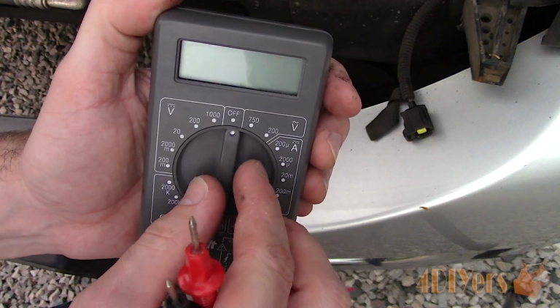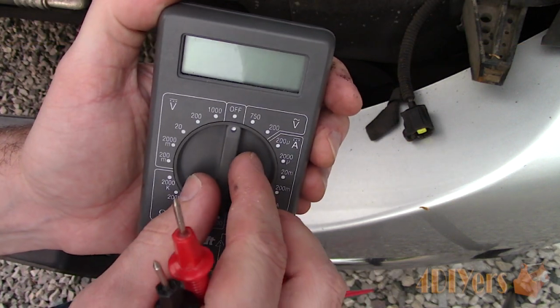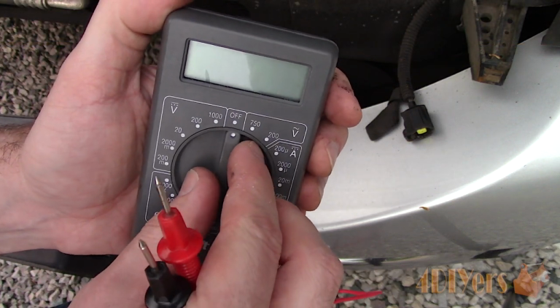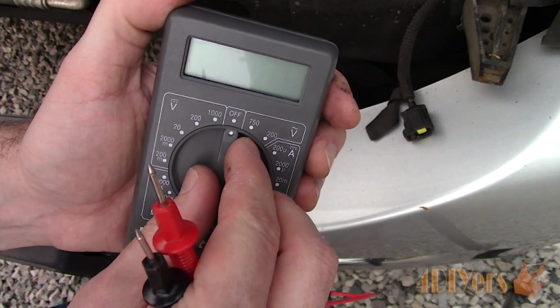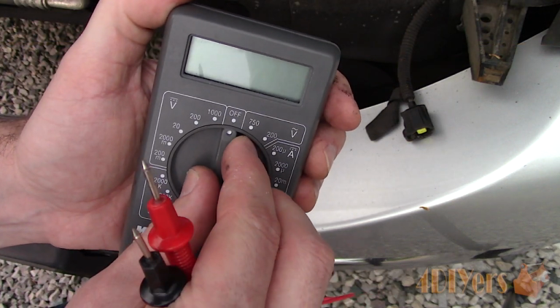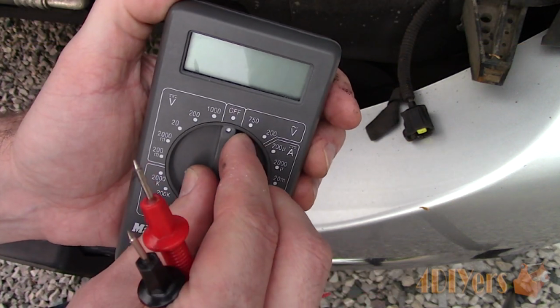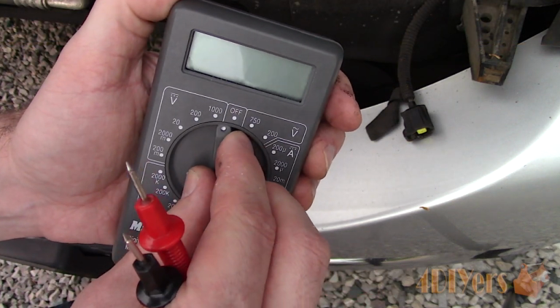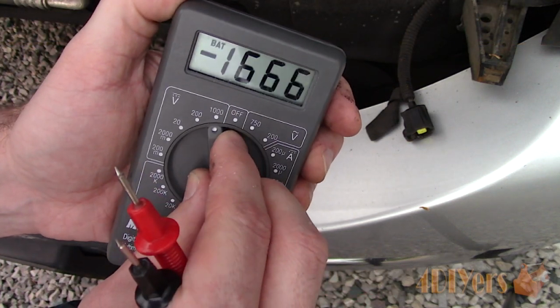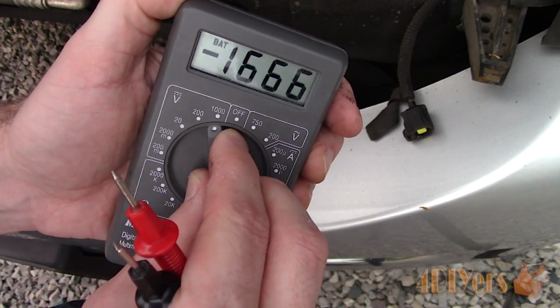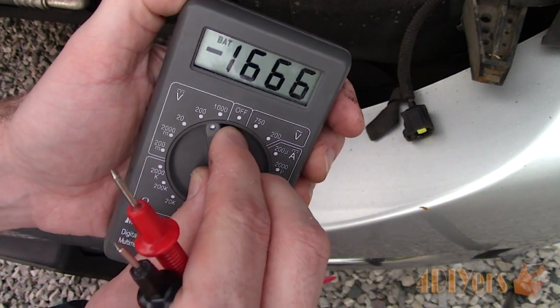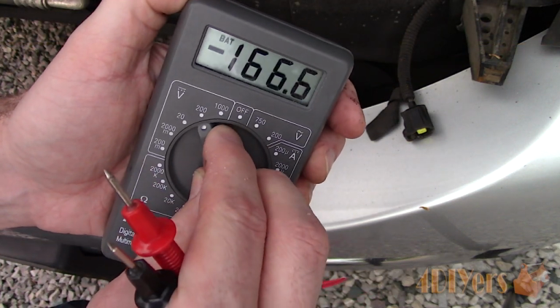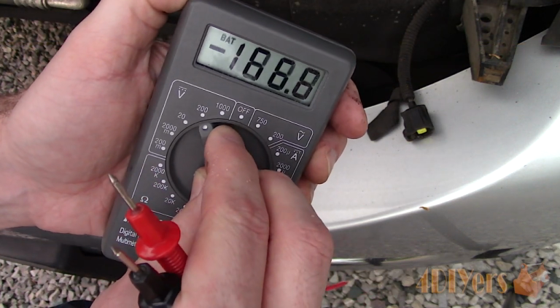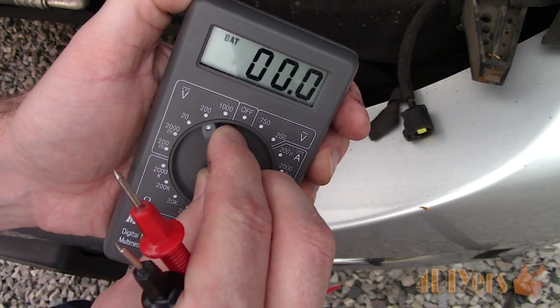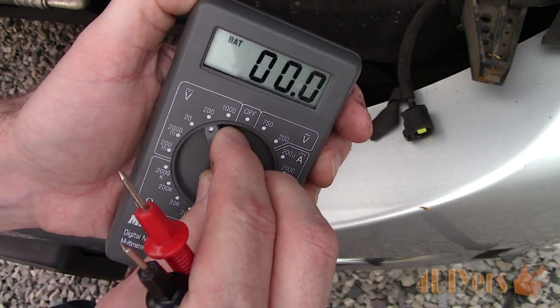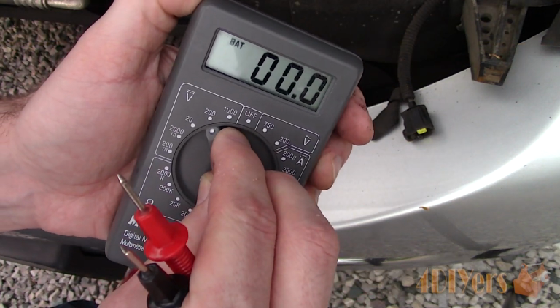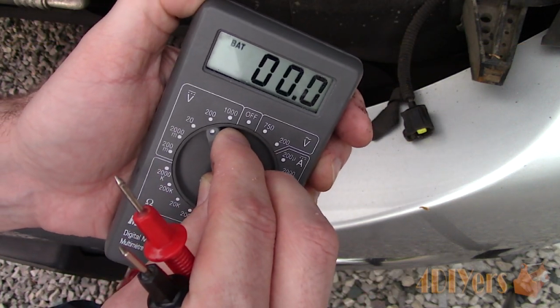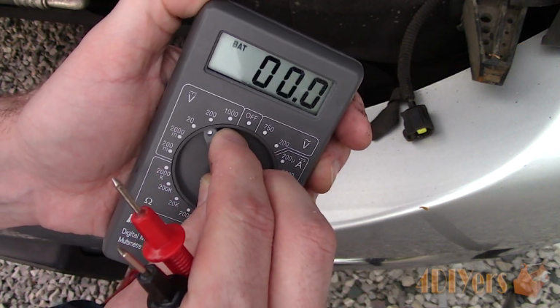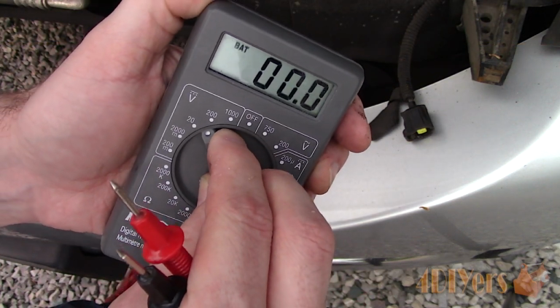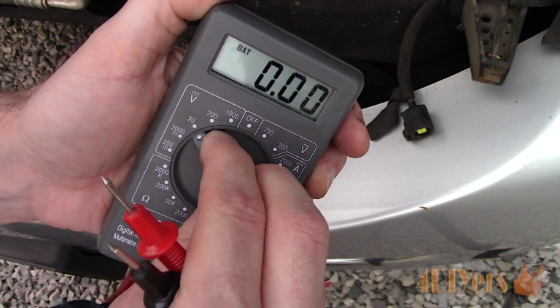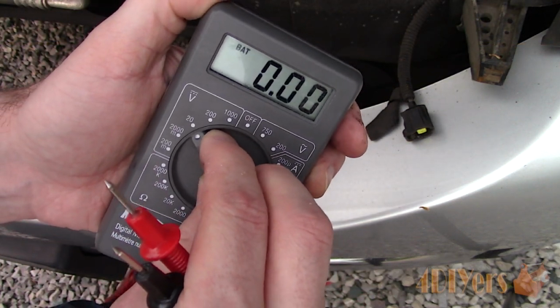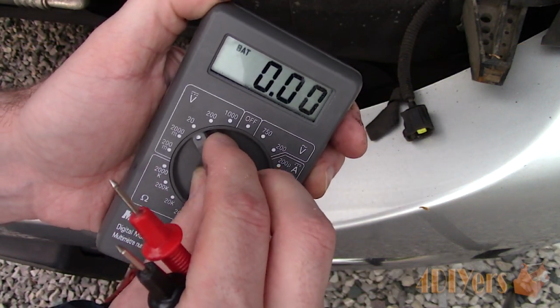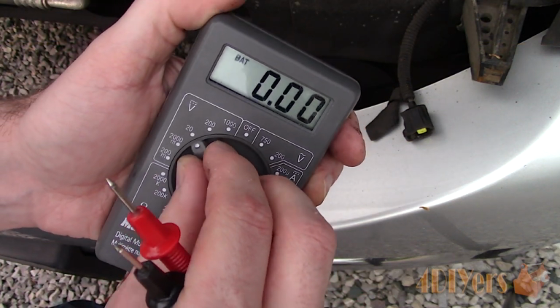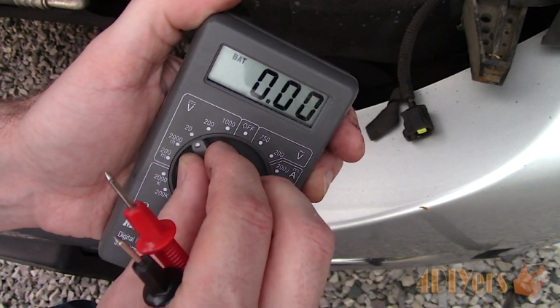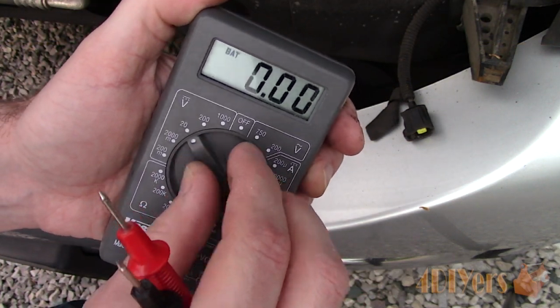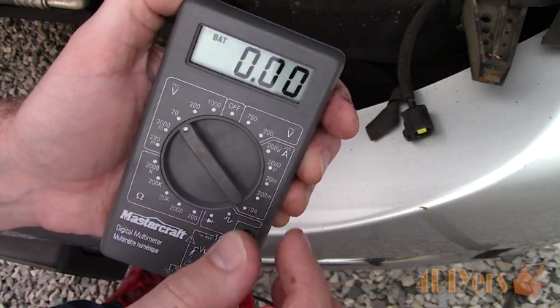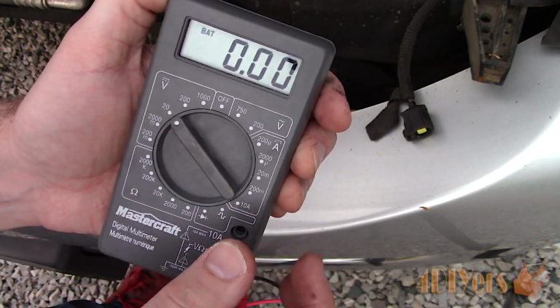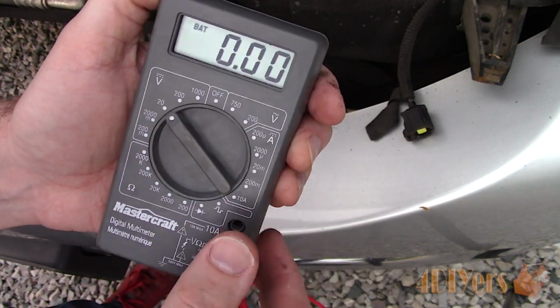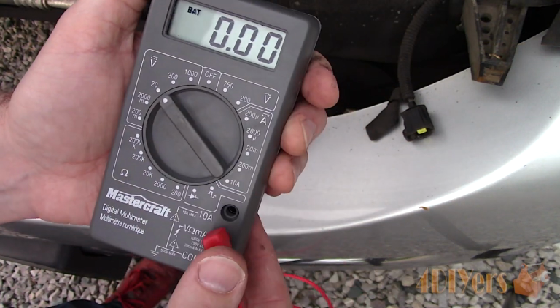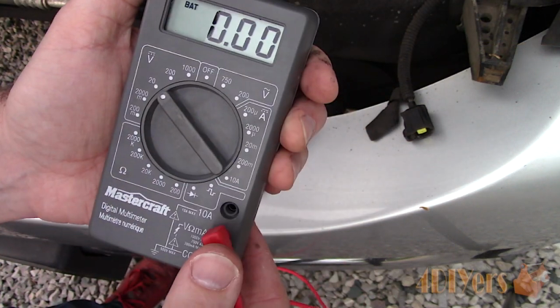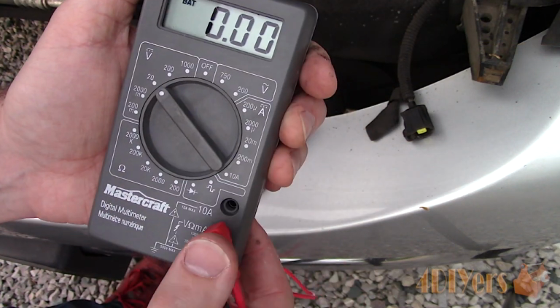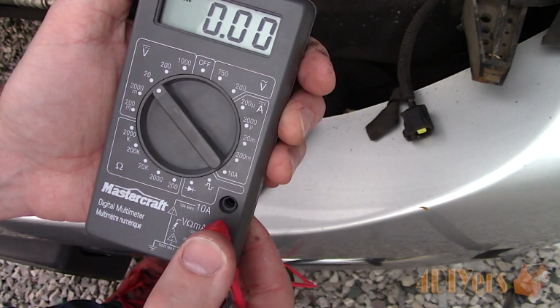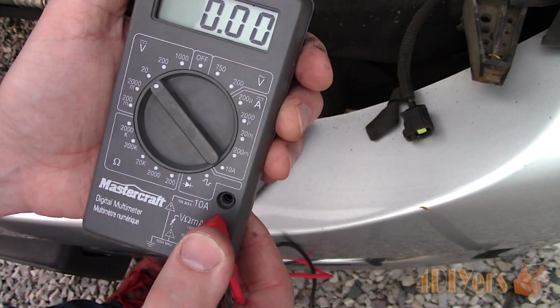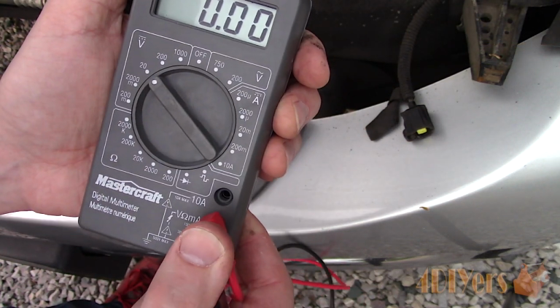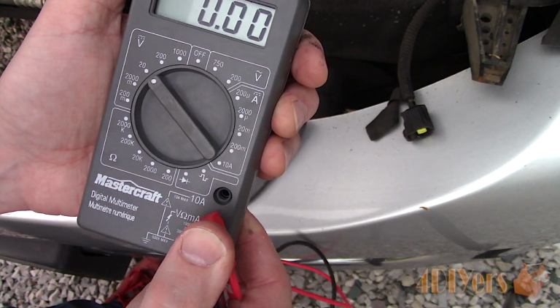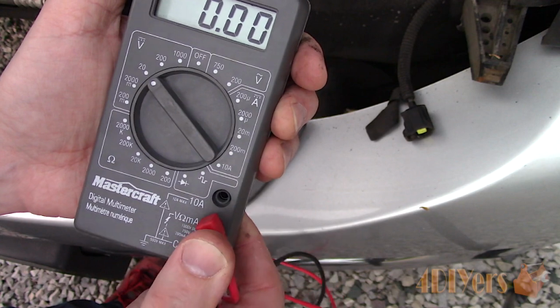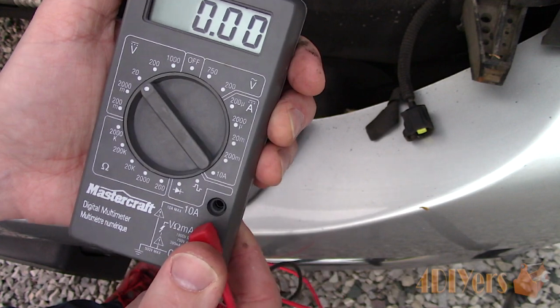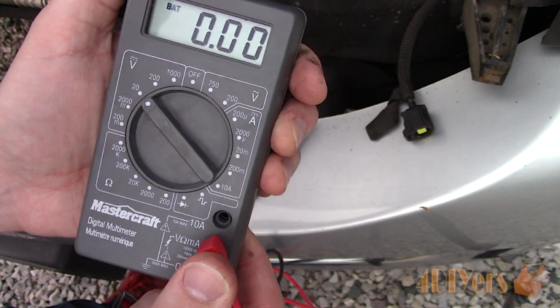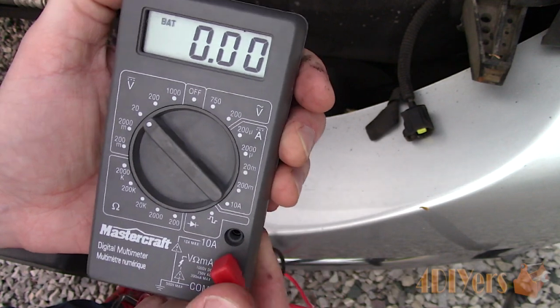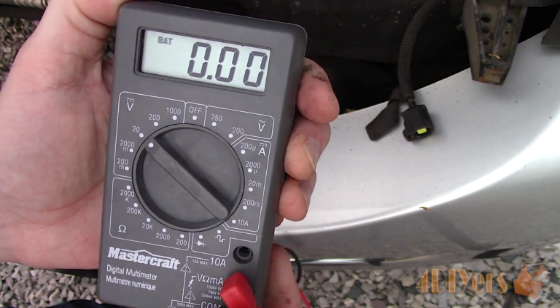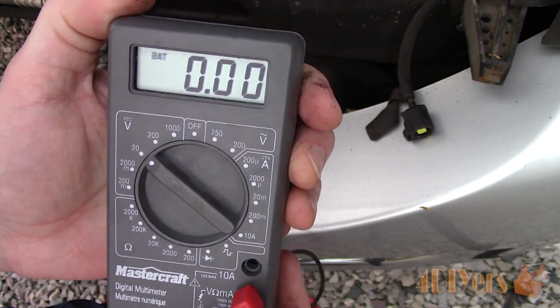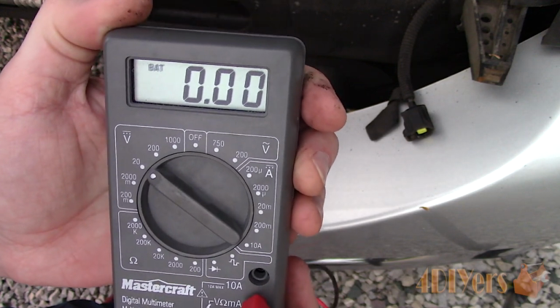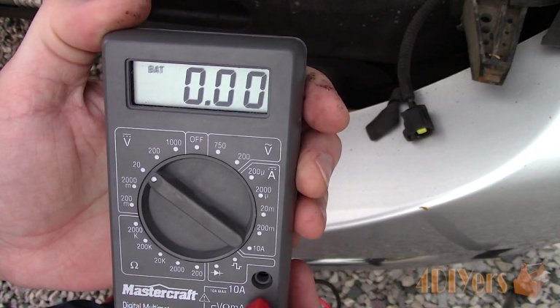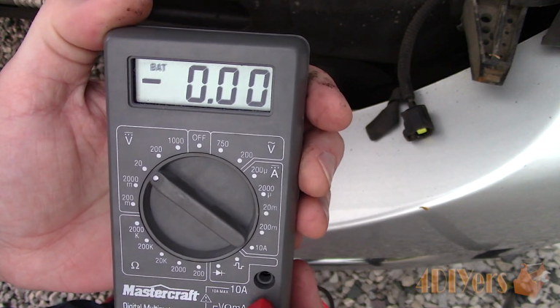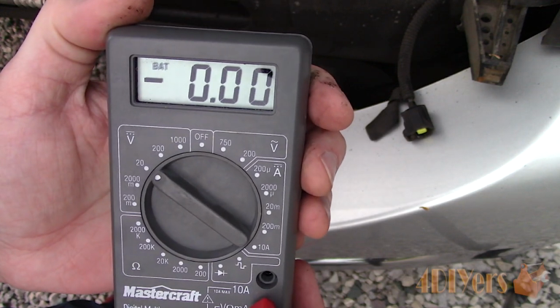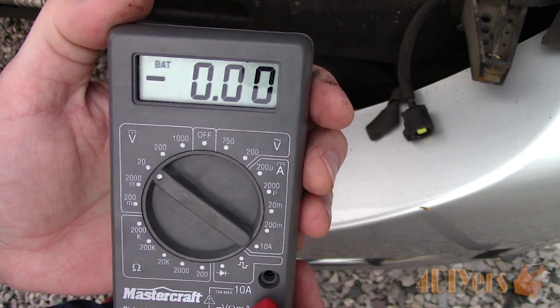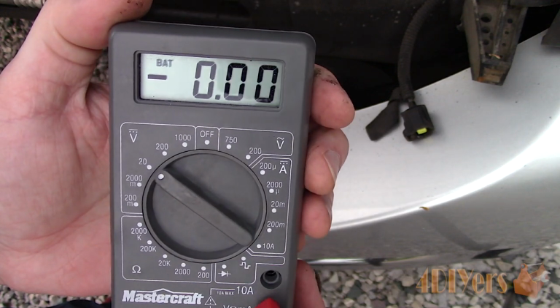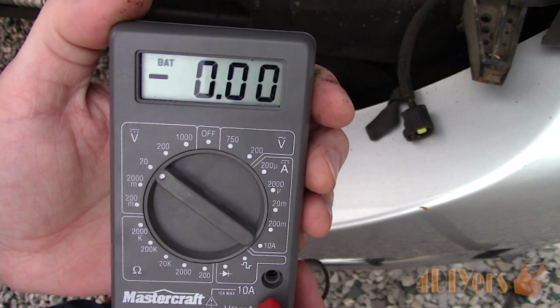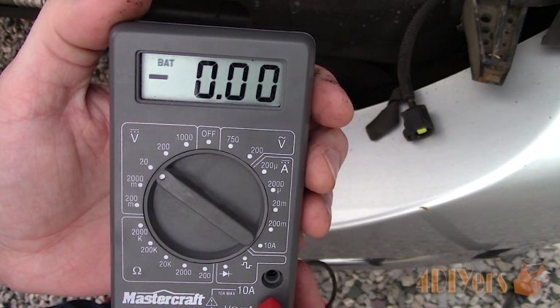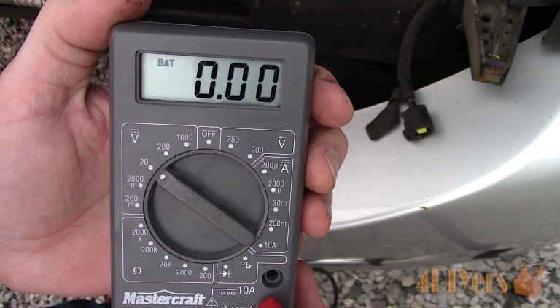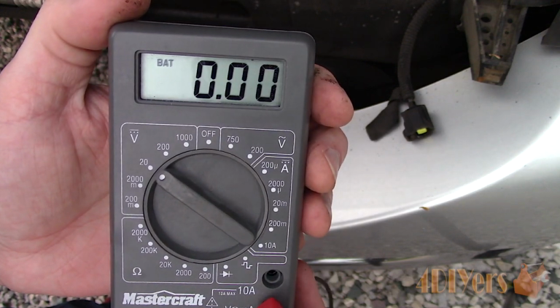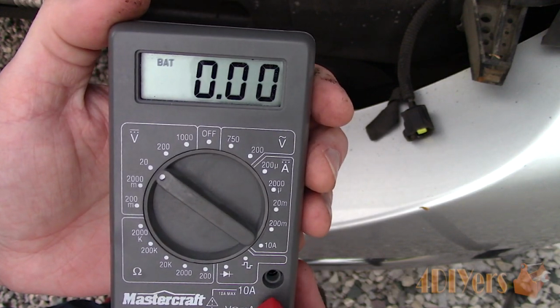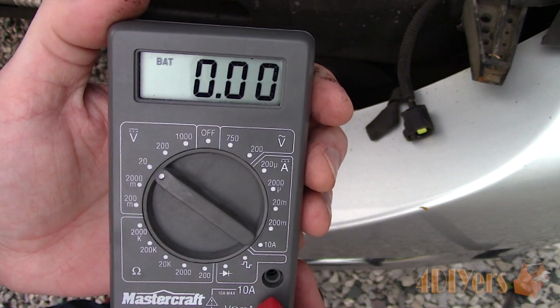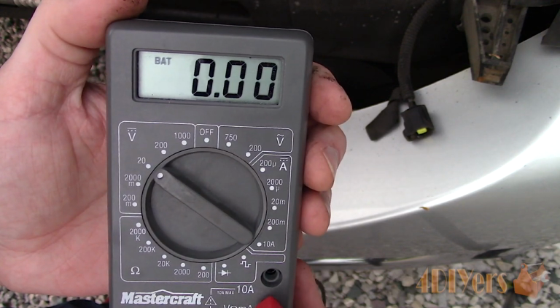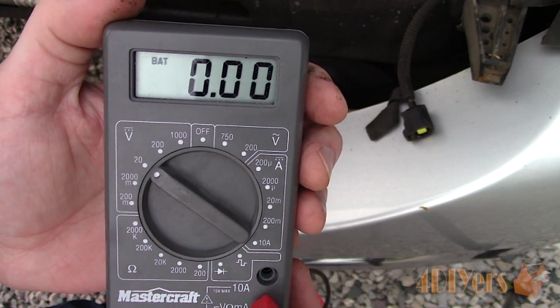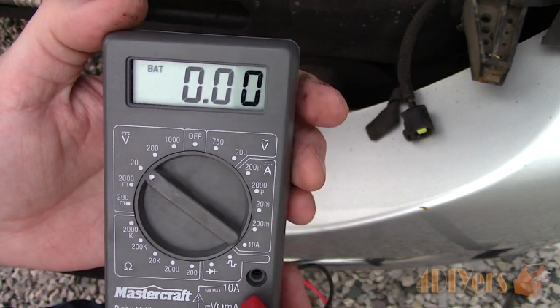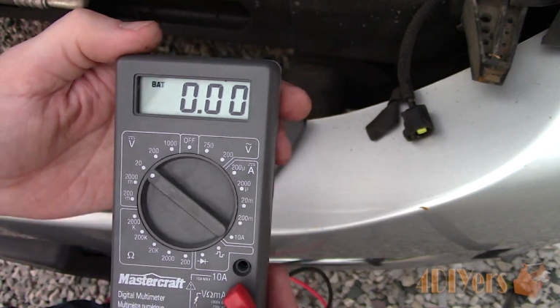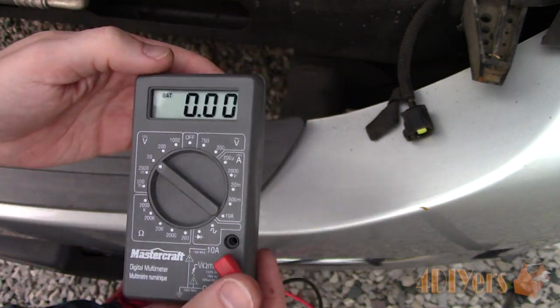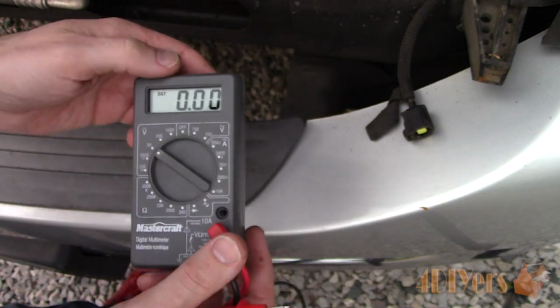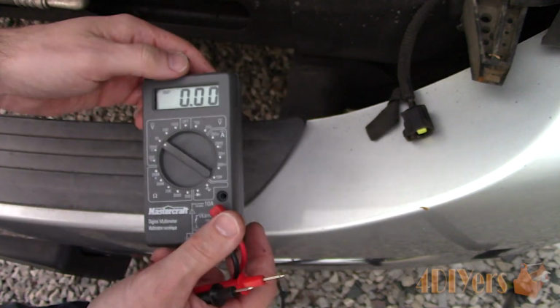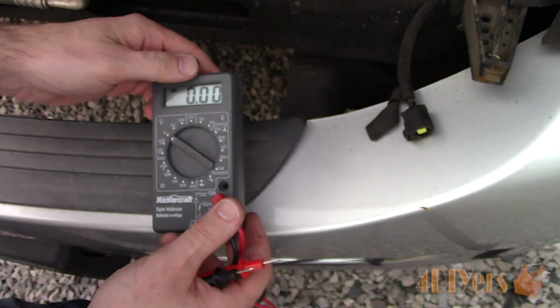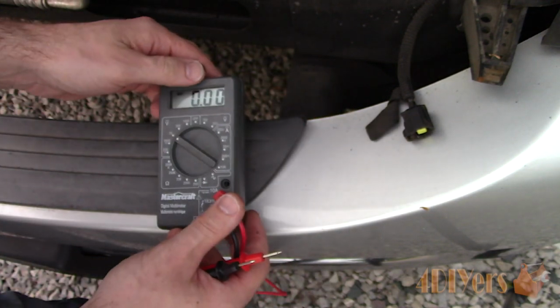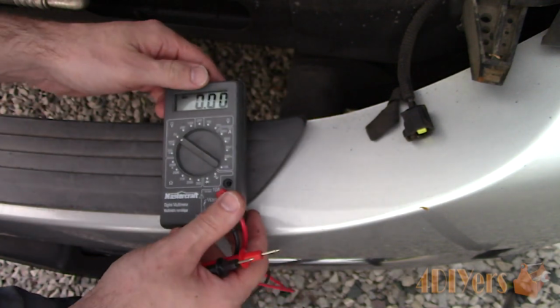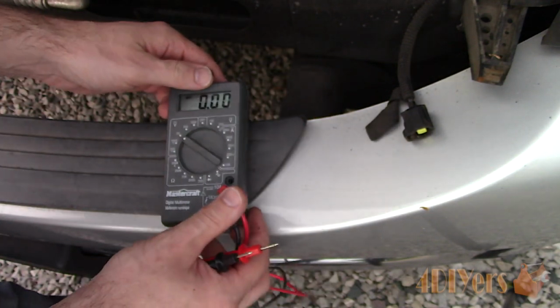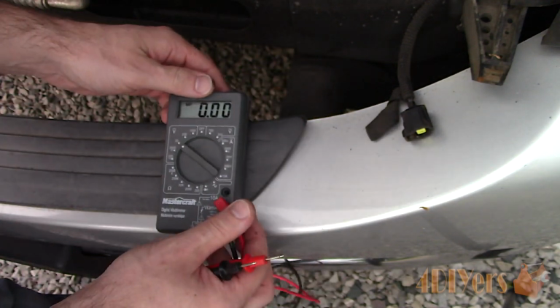Here I am working with a 2006 model and a similar procedure may also apply to other Mopar vehicles as well.